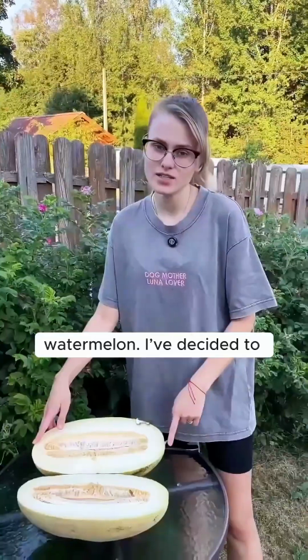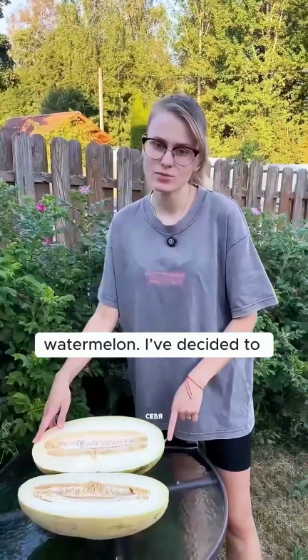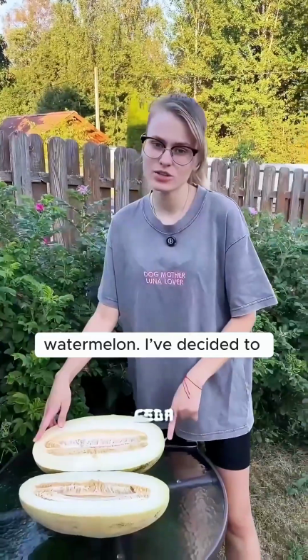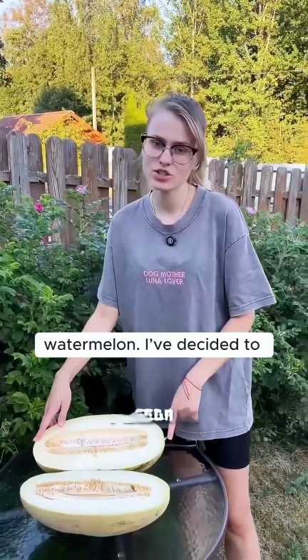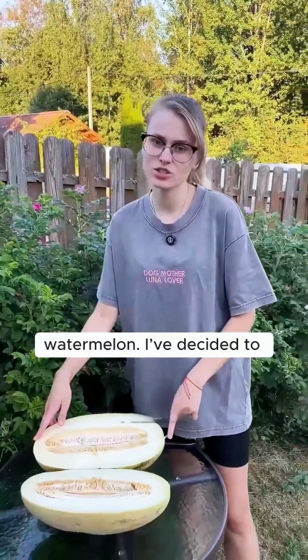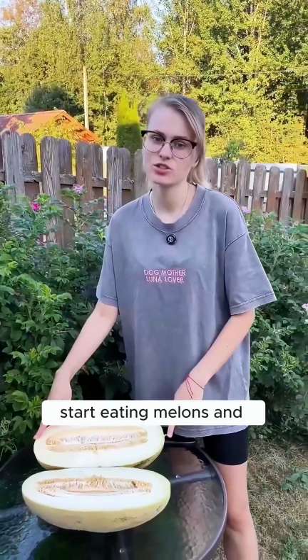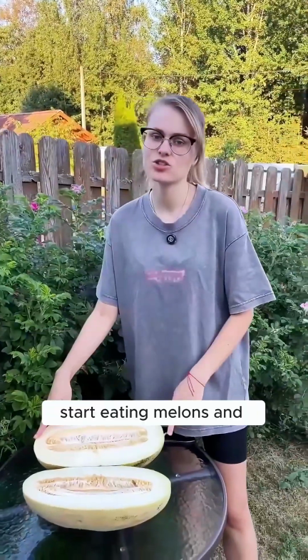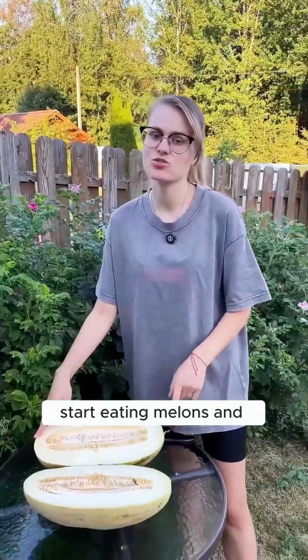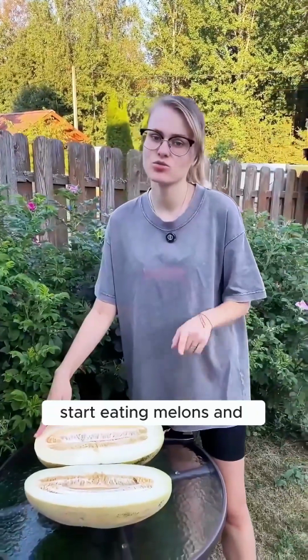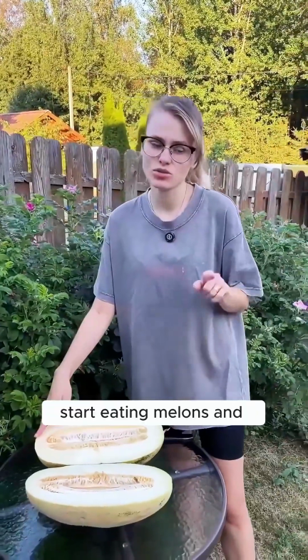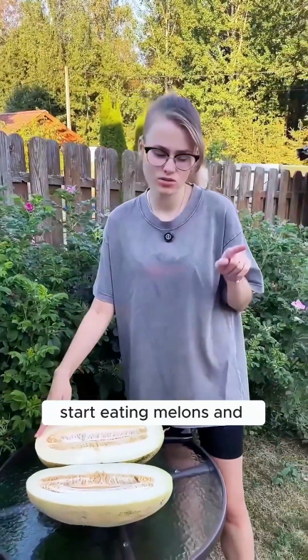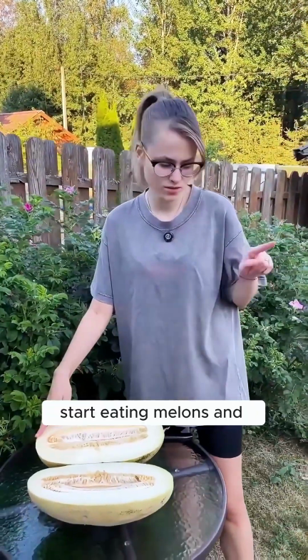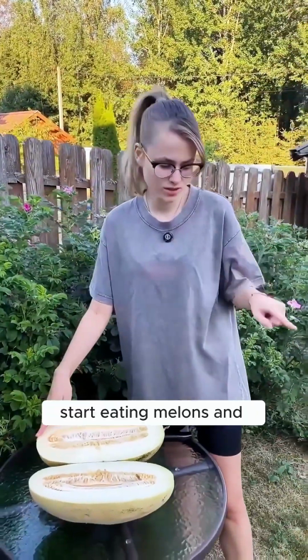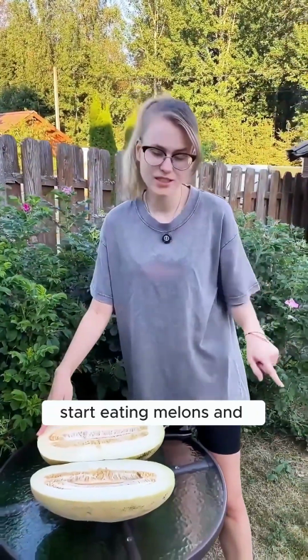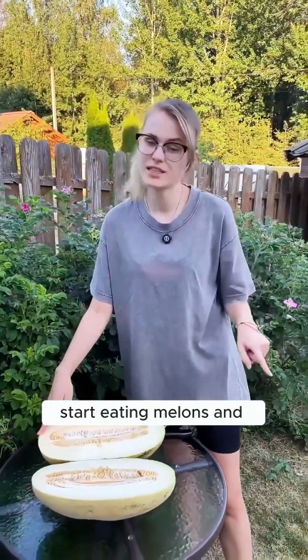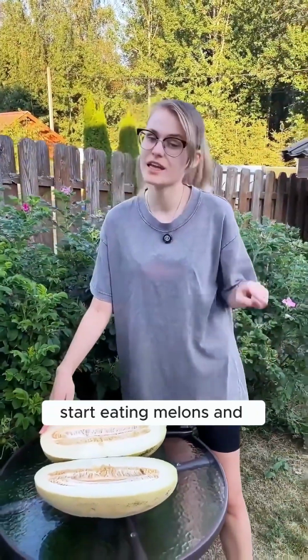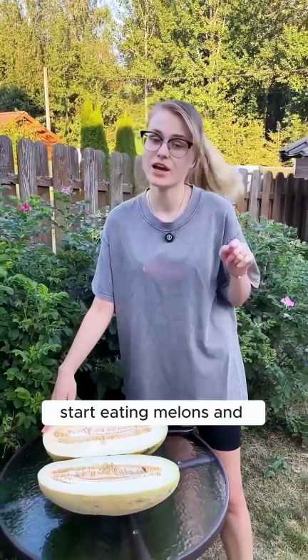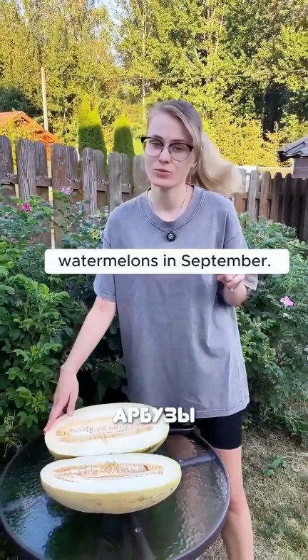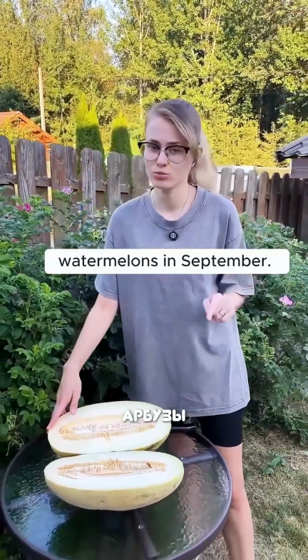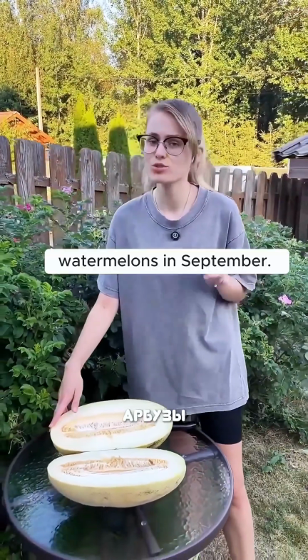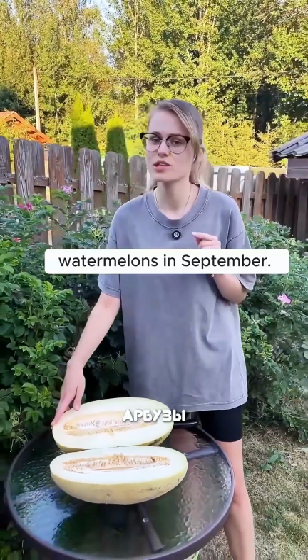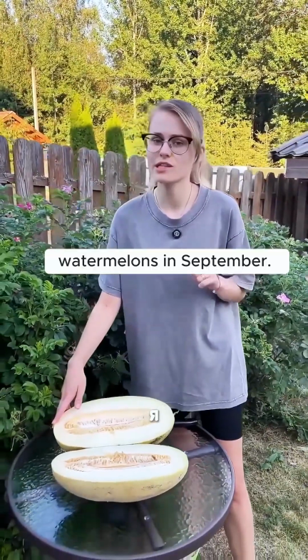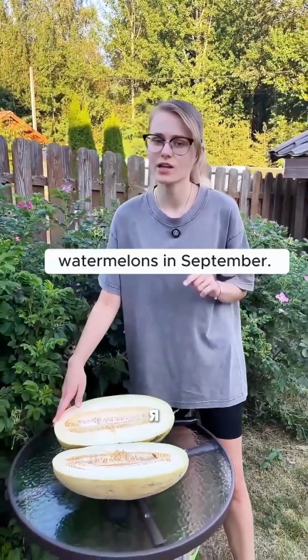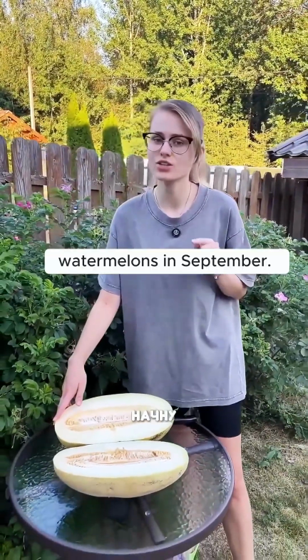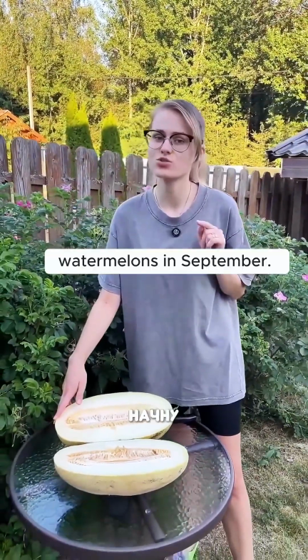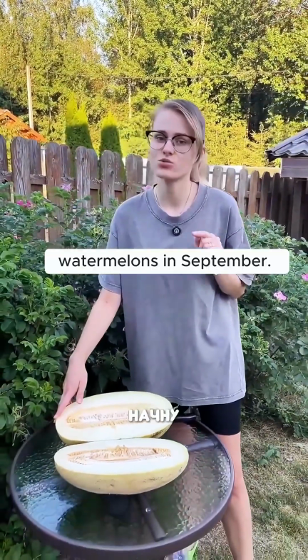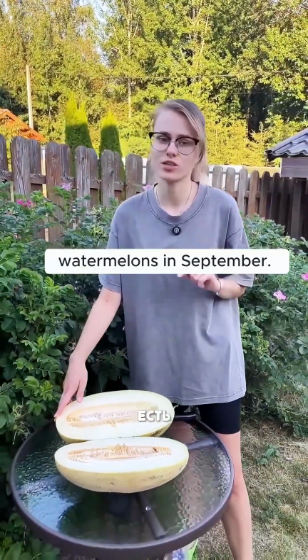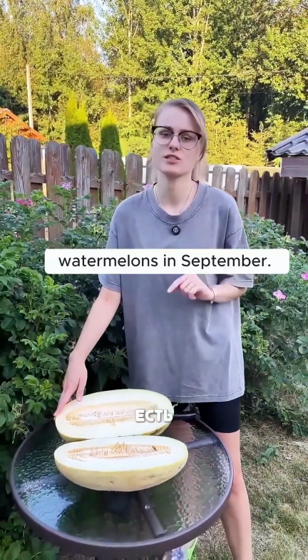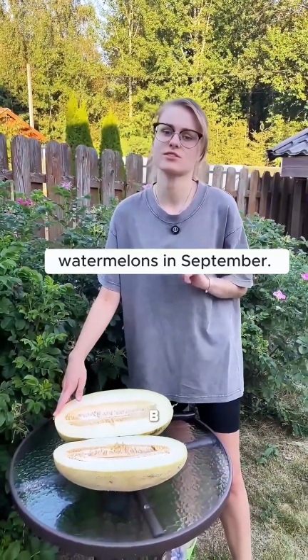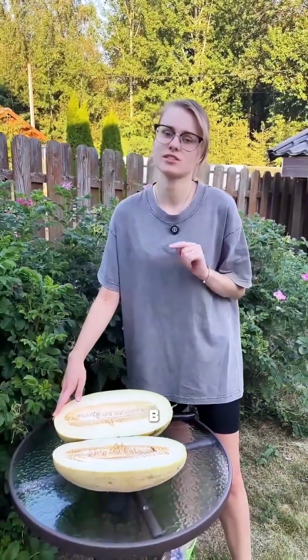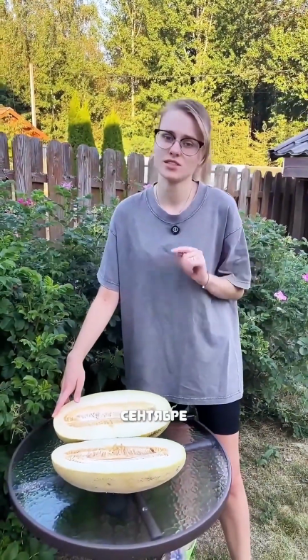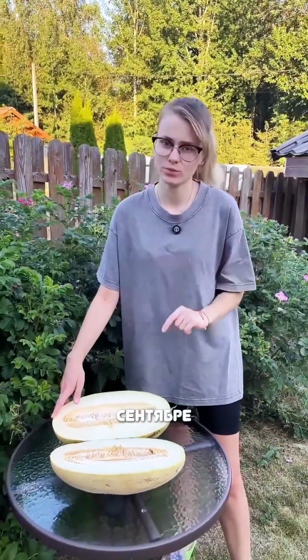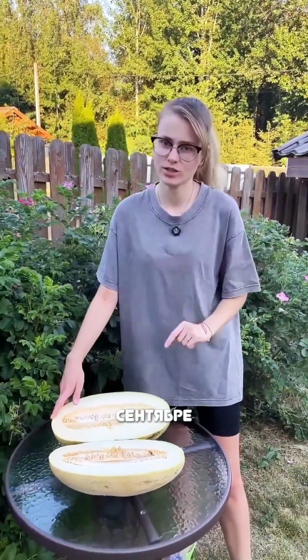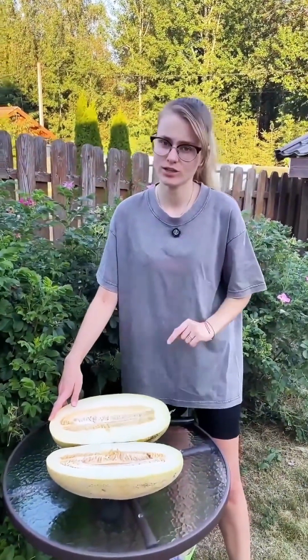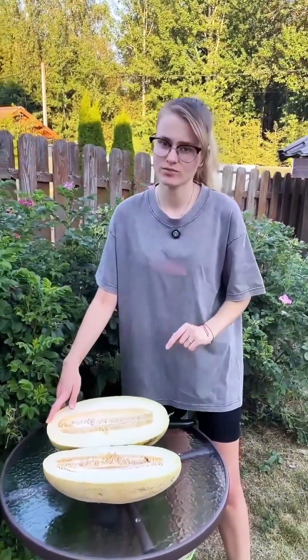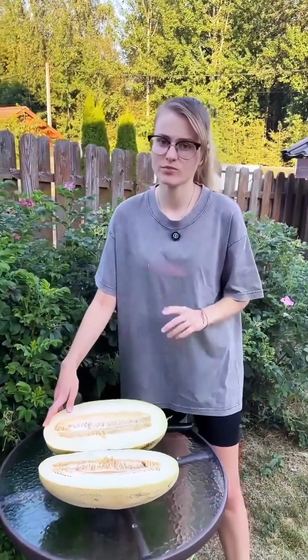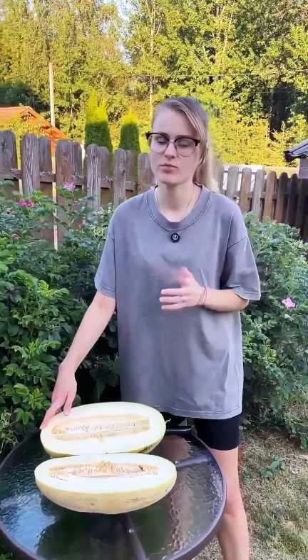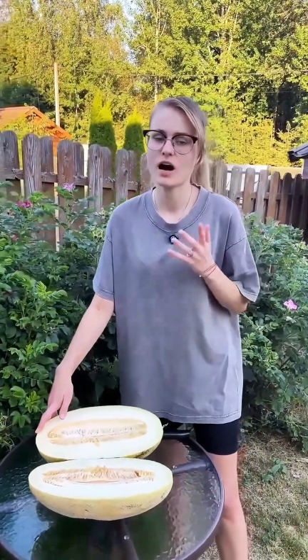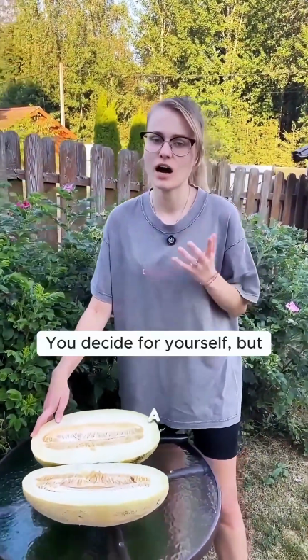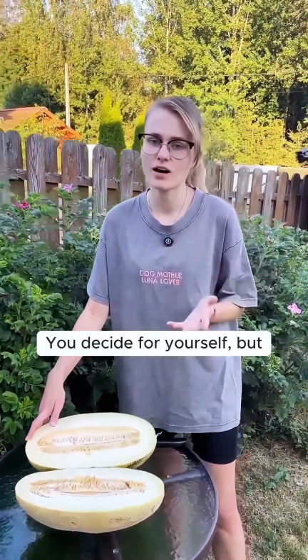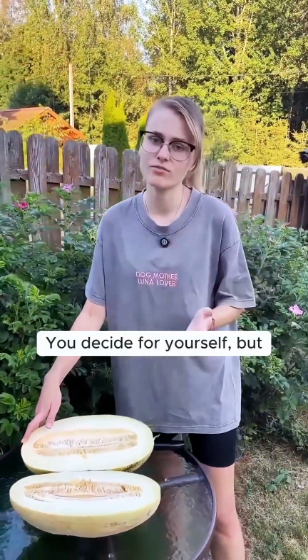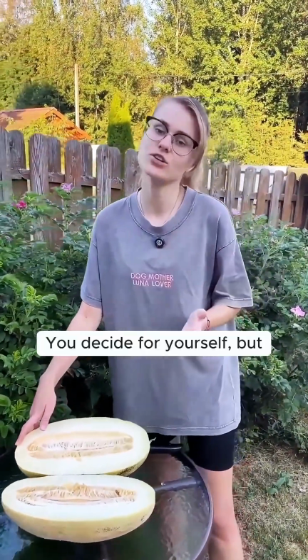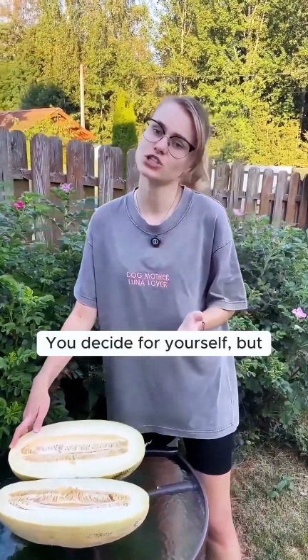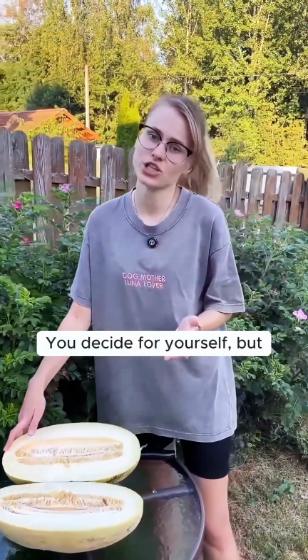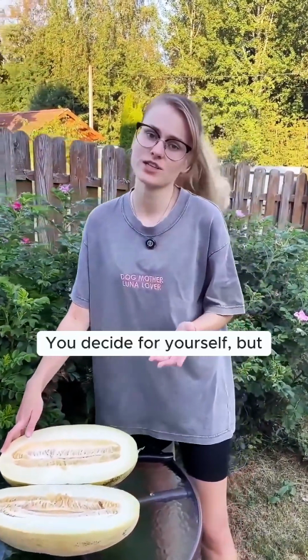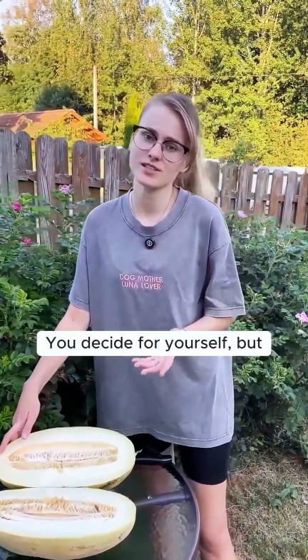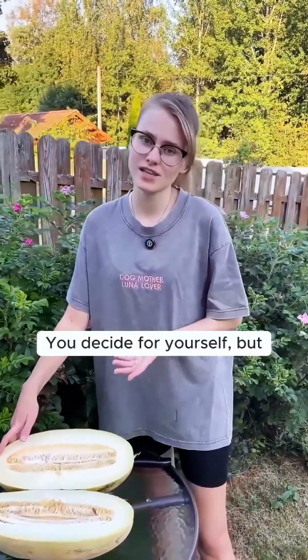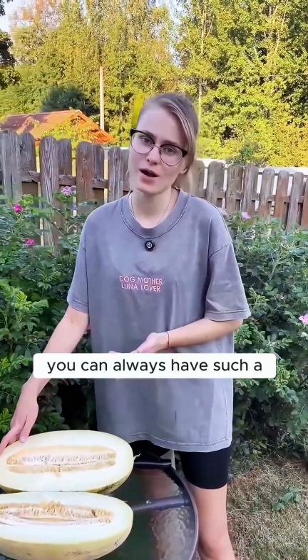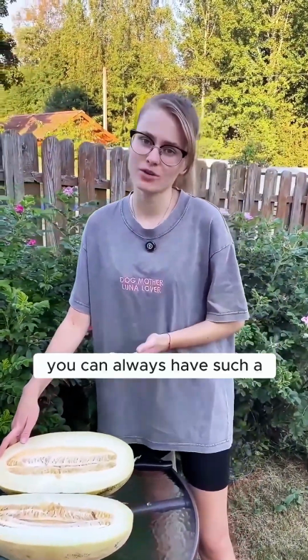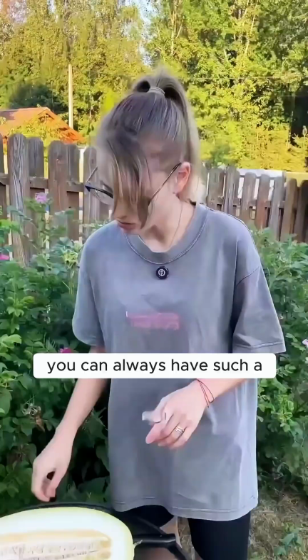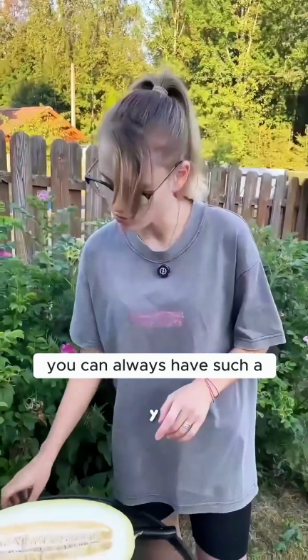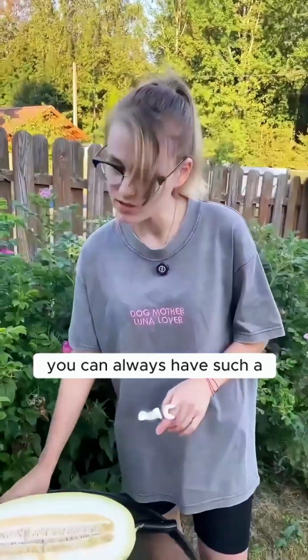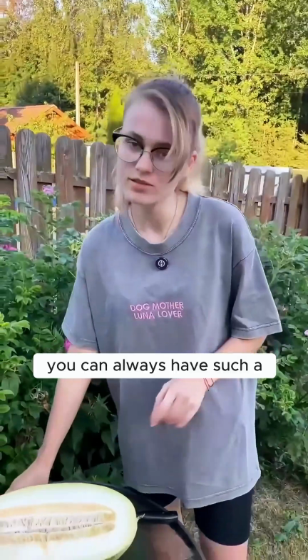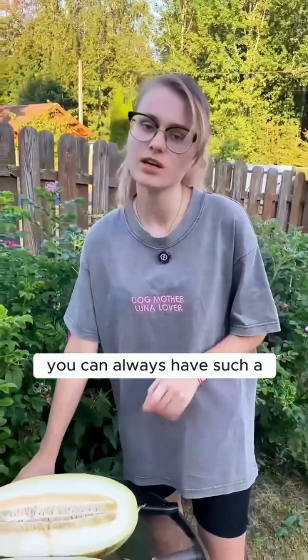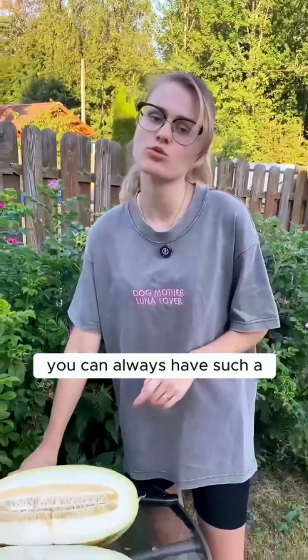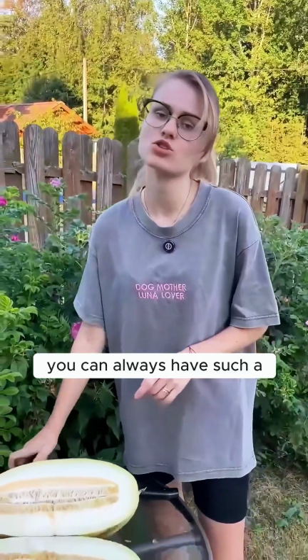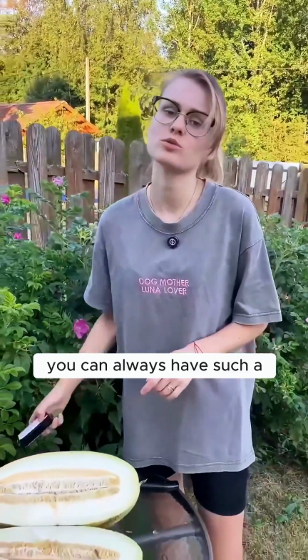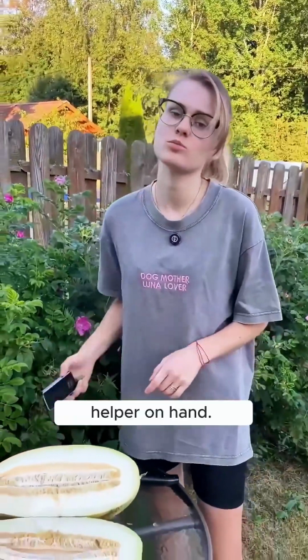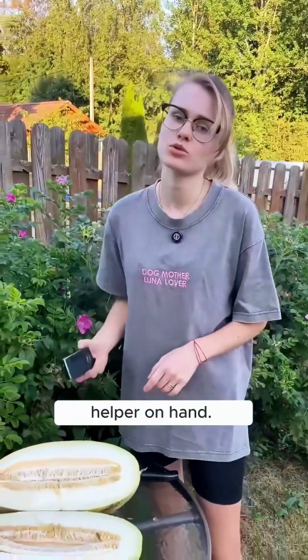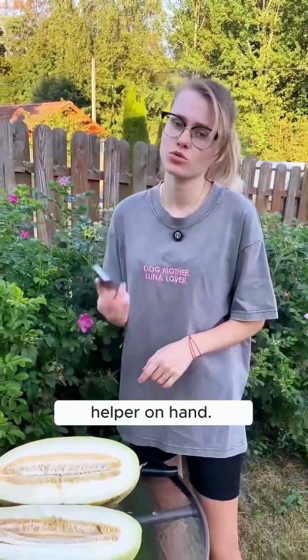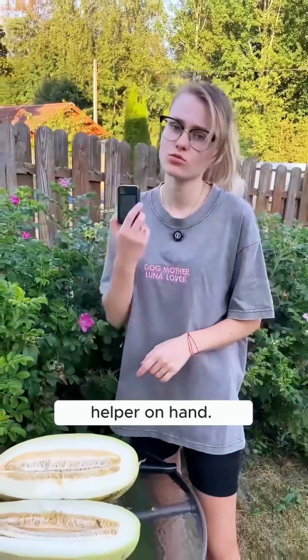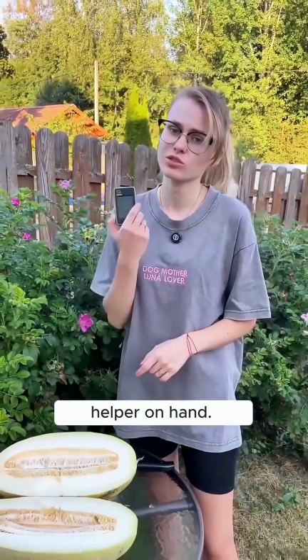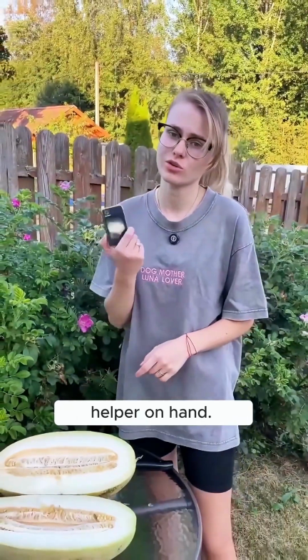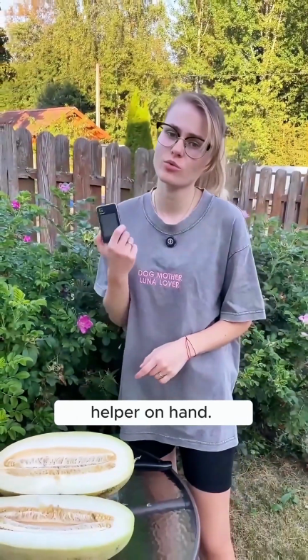I've decided to start eating melons and watermelons in September. You decide for yourself, but you can always have such a helper on hand.